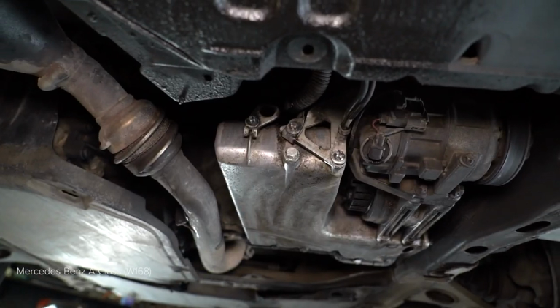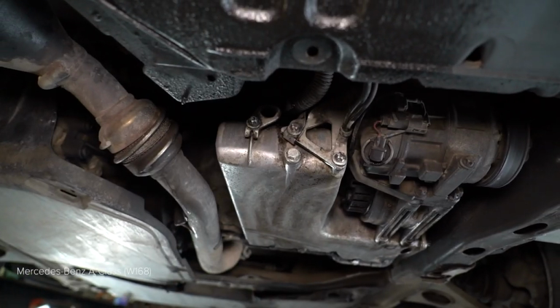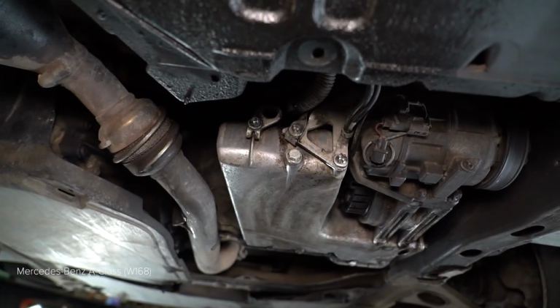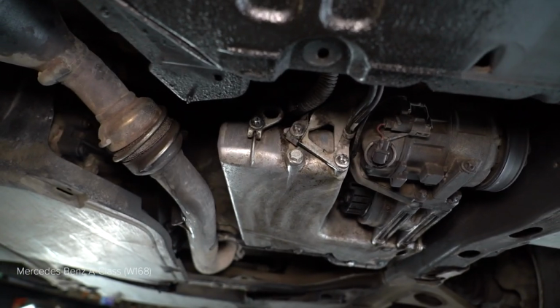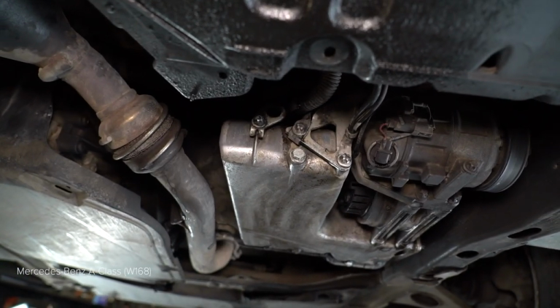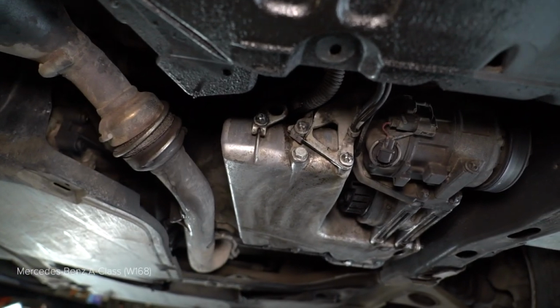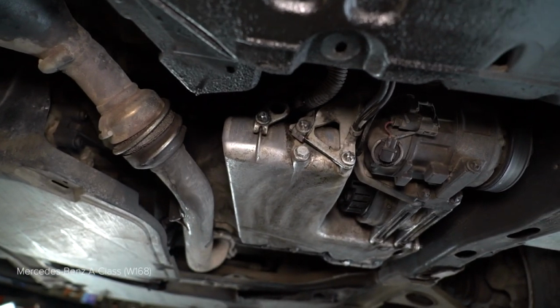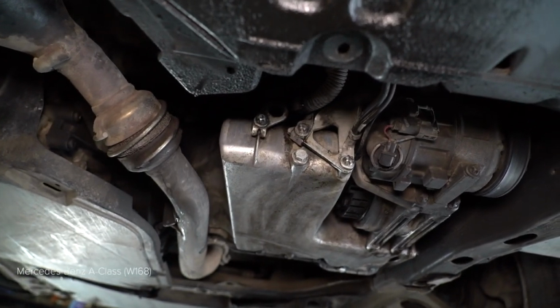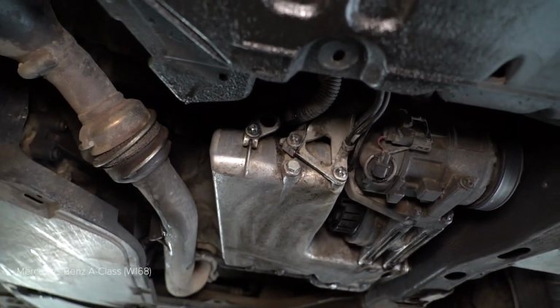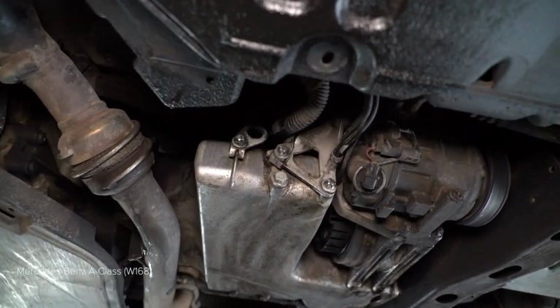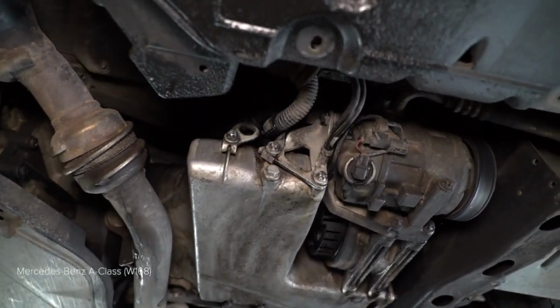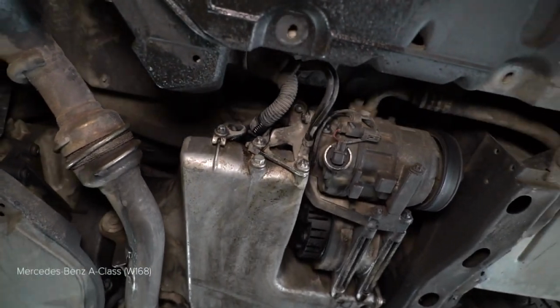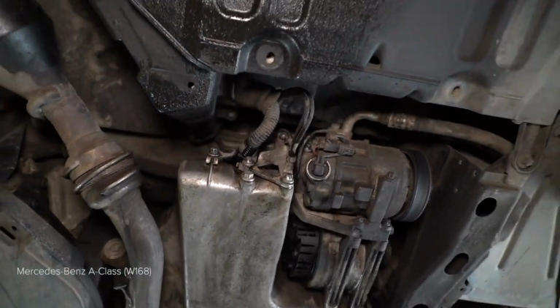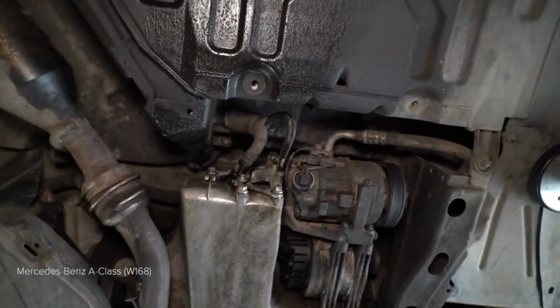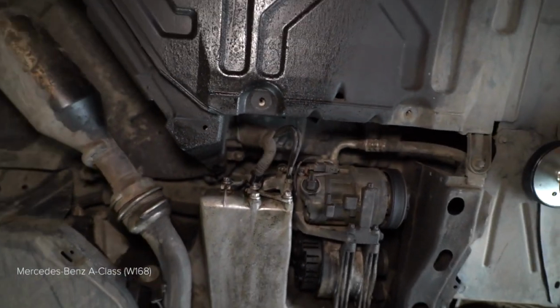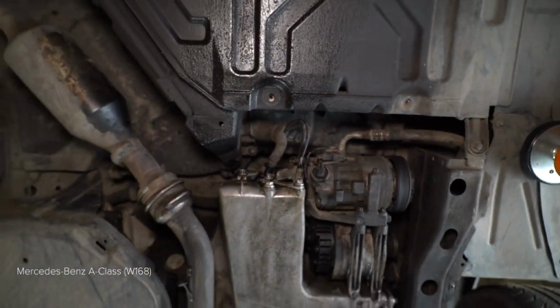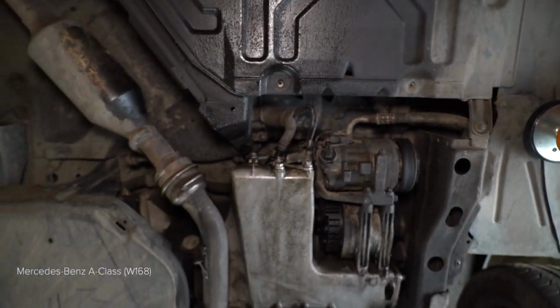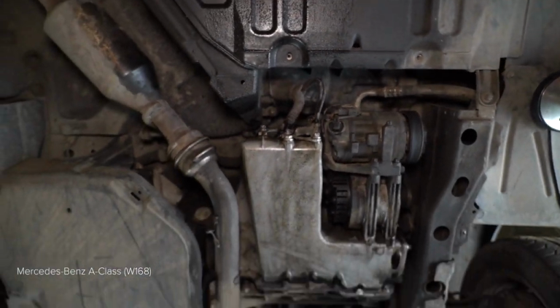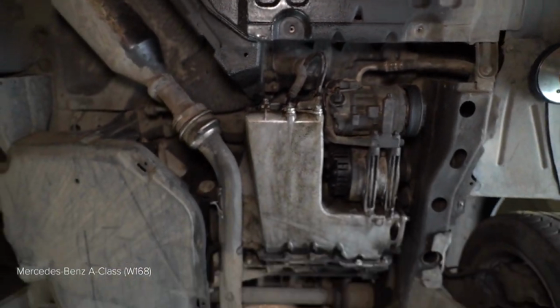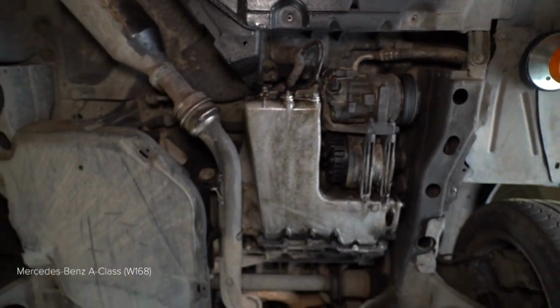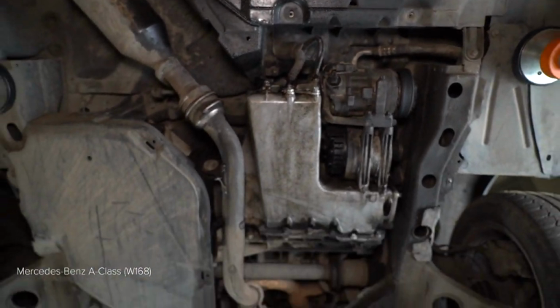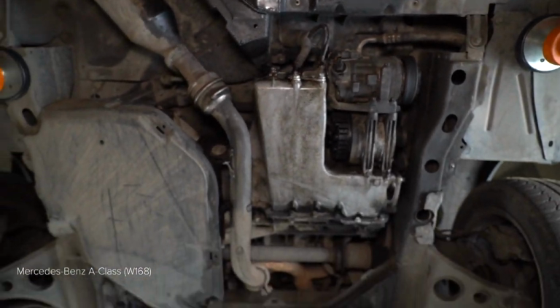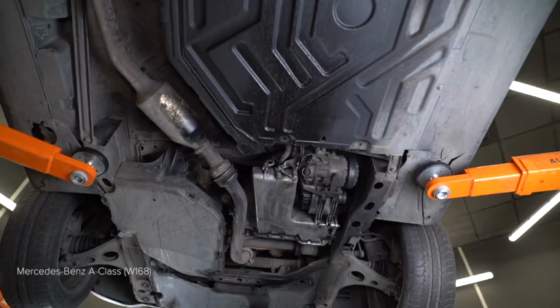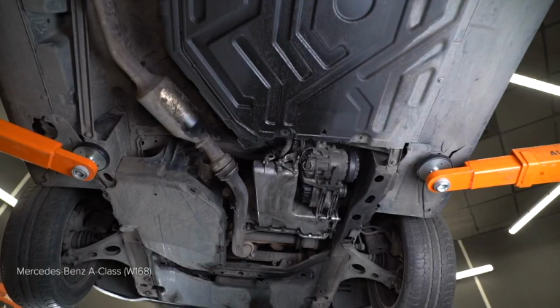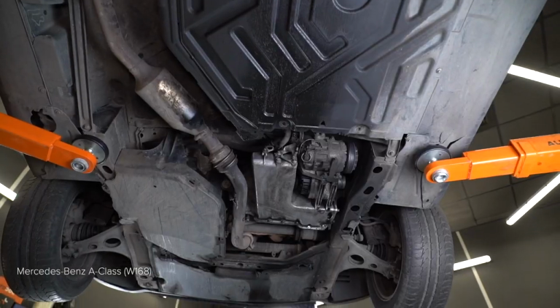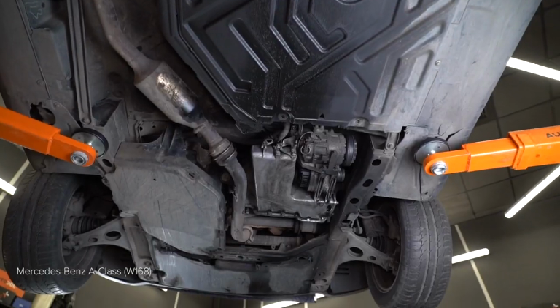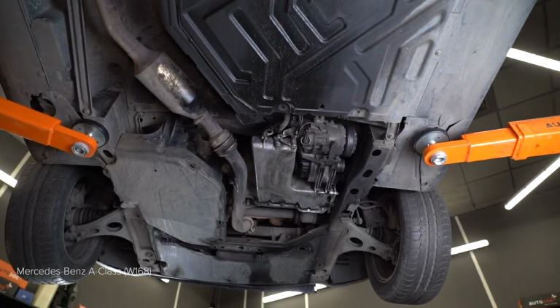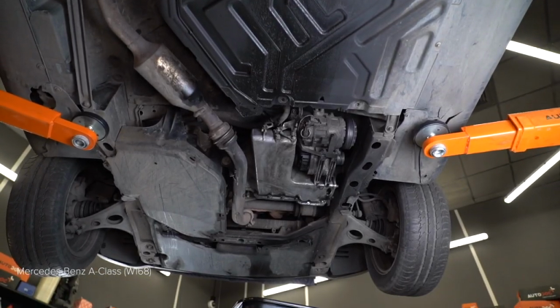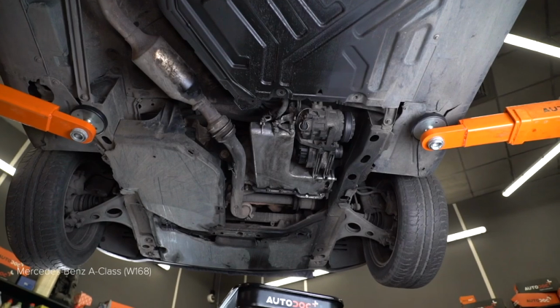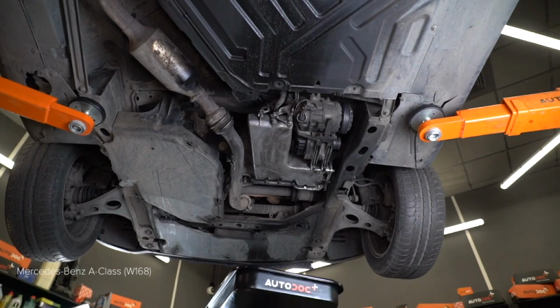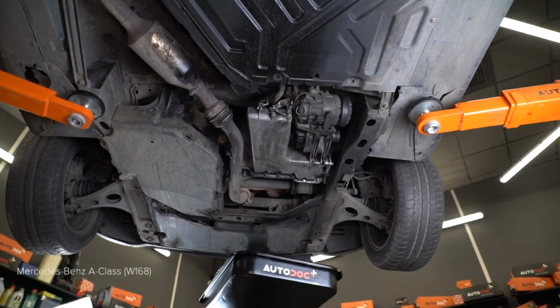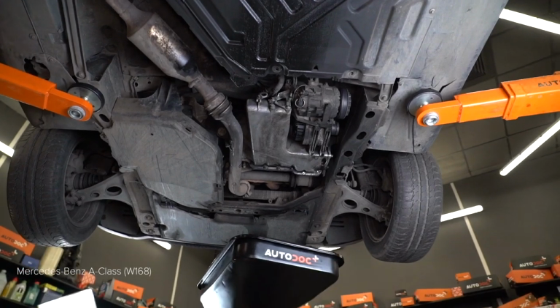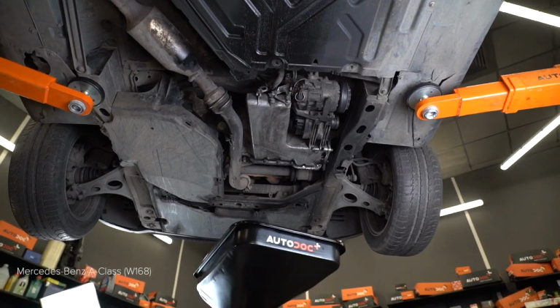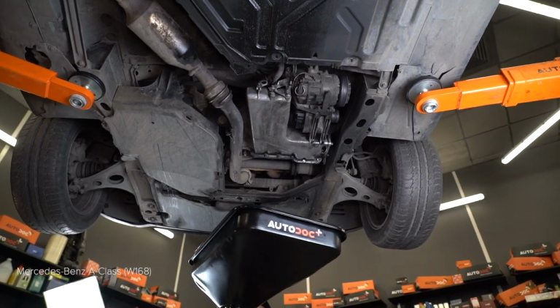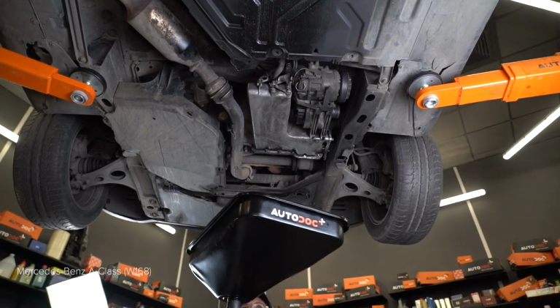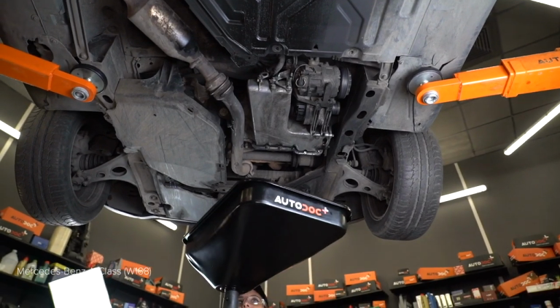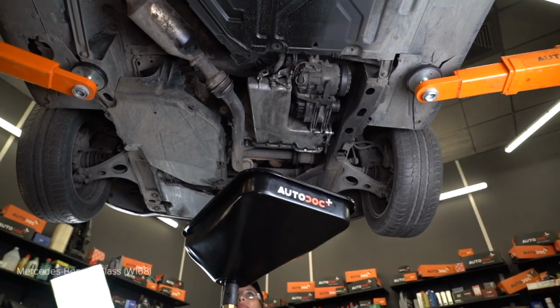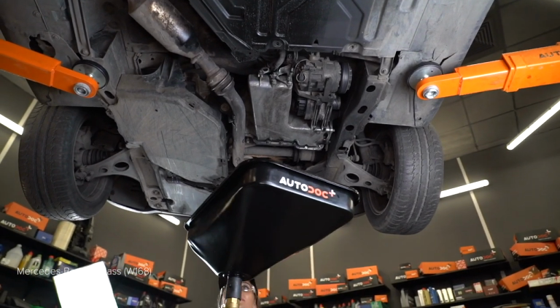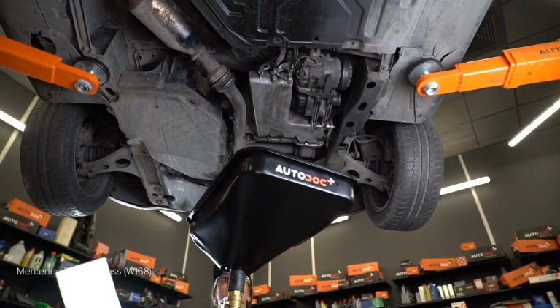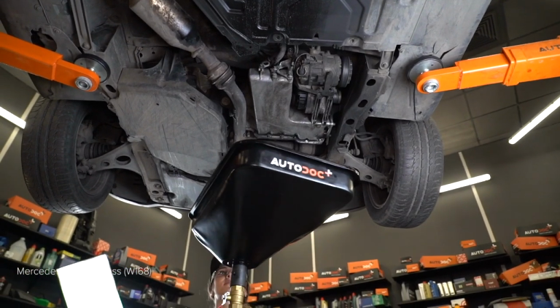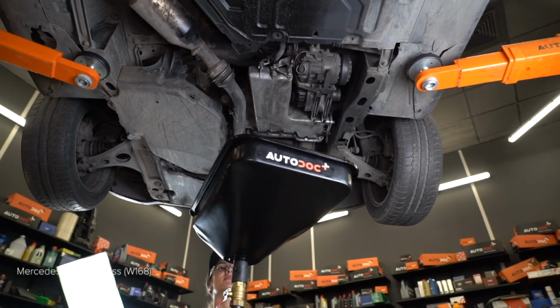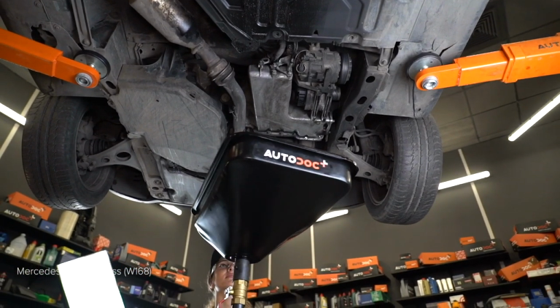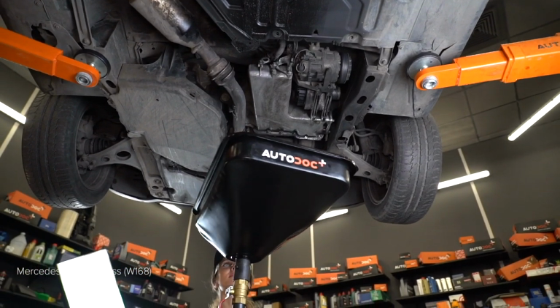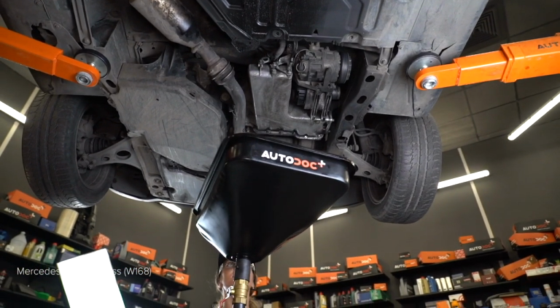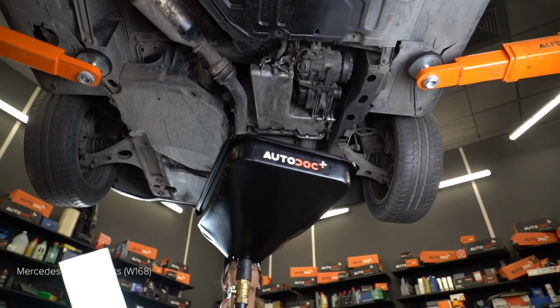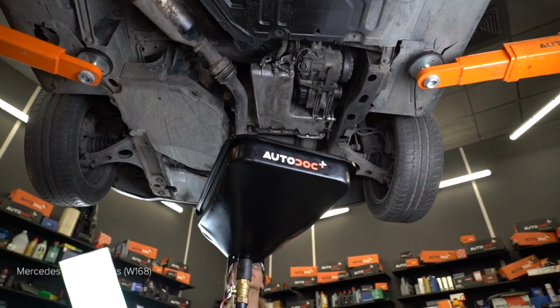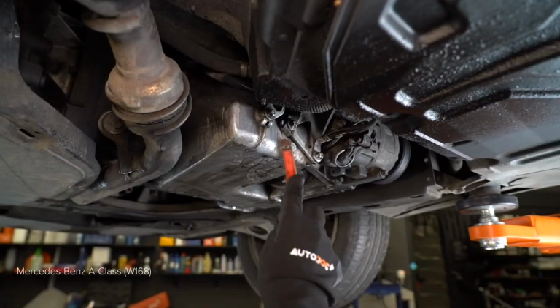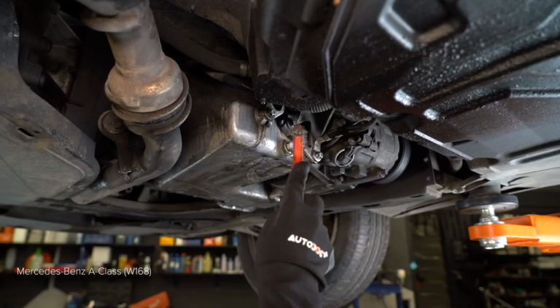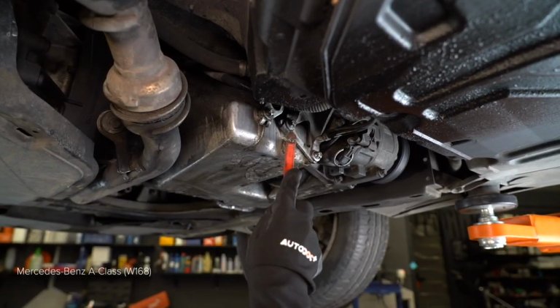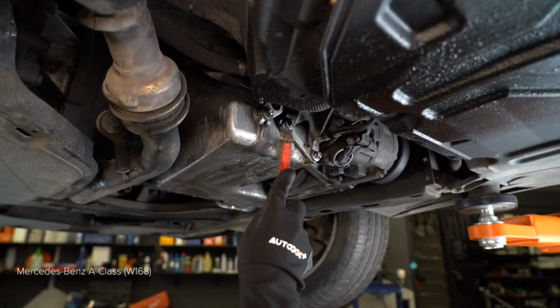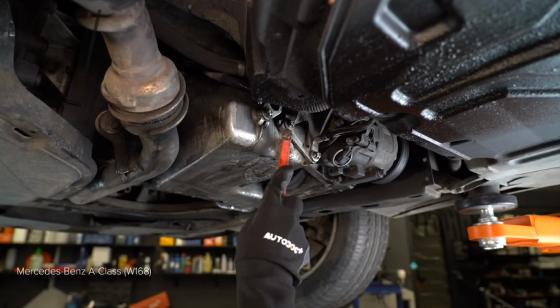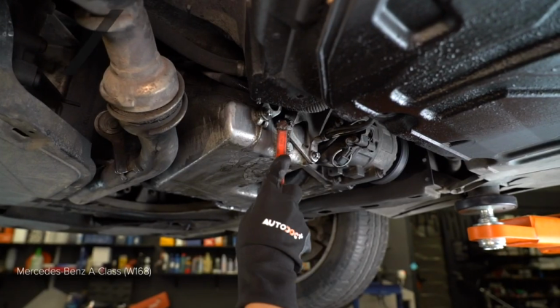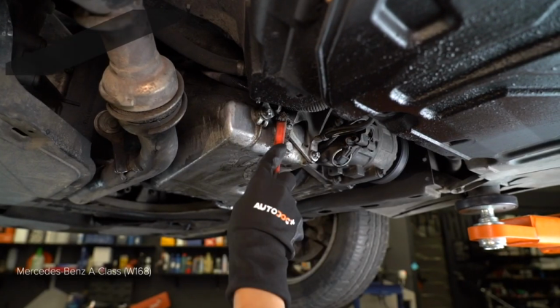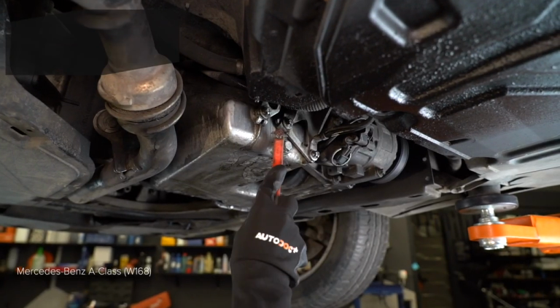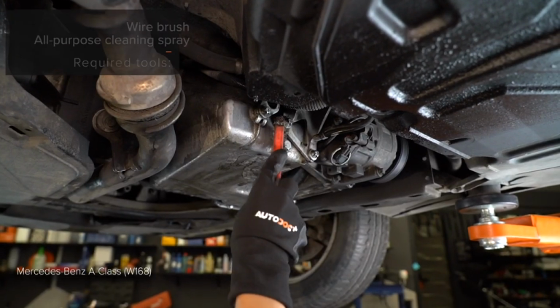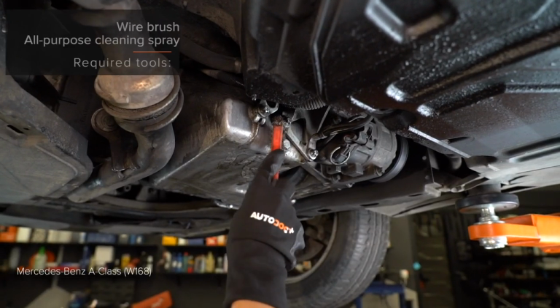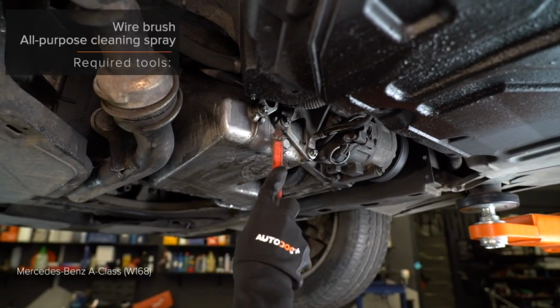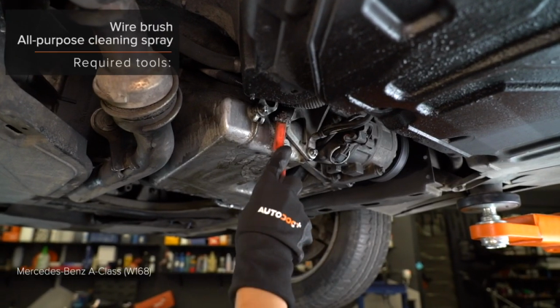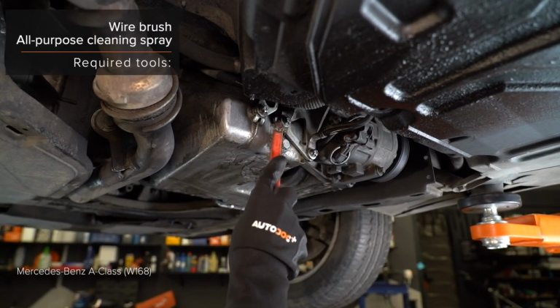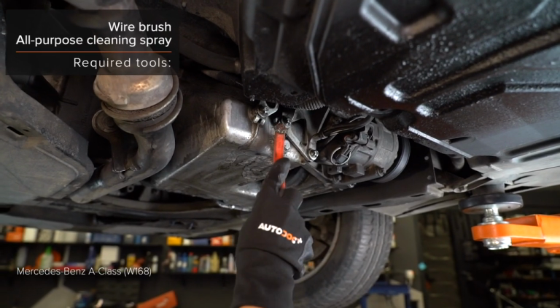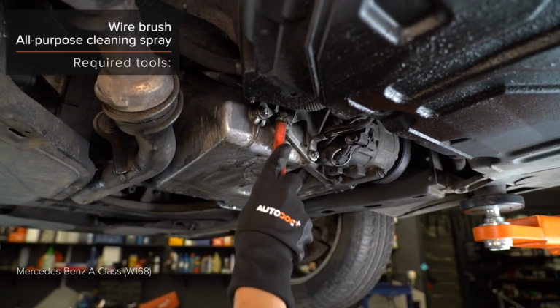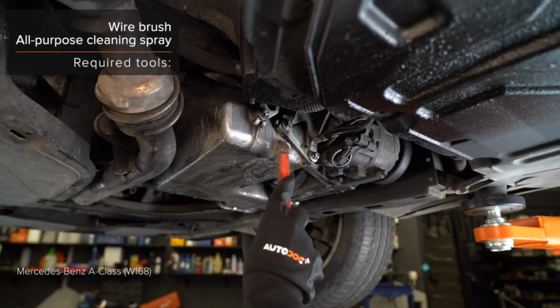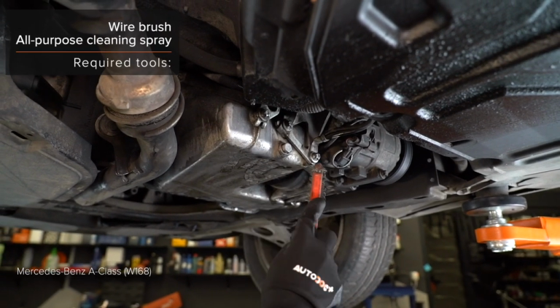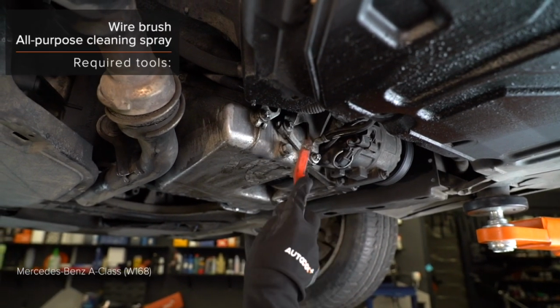Install so that the tire will be removed. Install so that the tire will be removed from the tire. Install the tire.